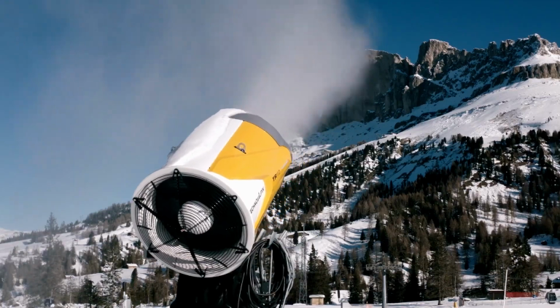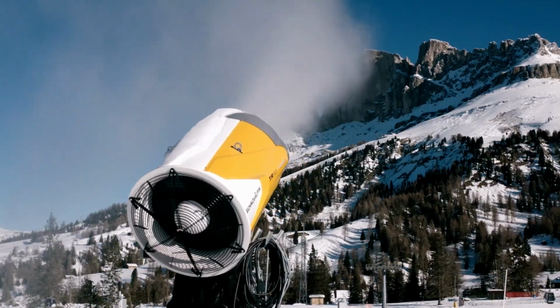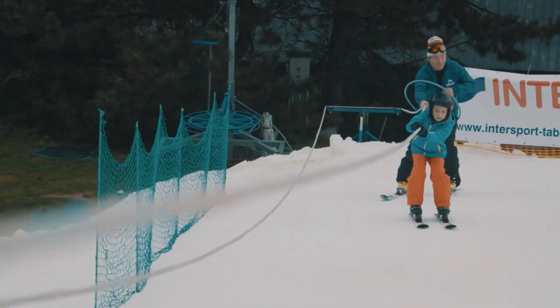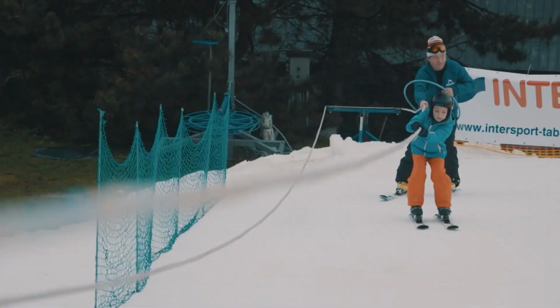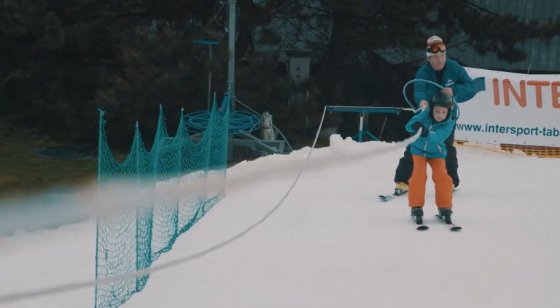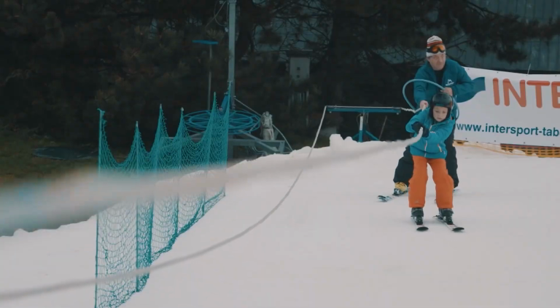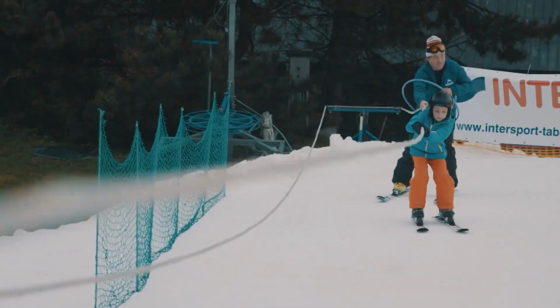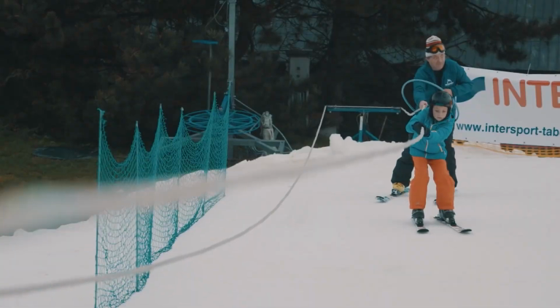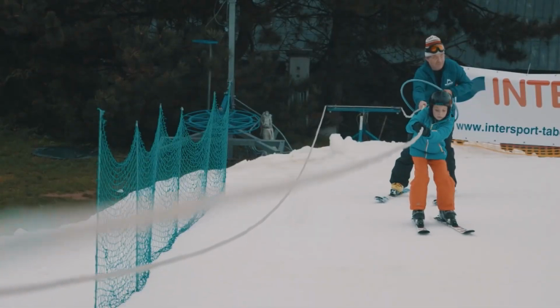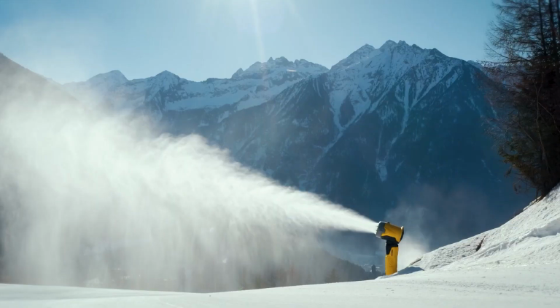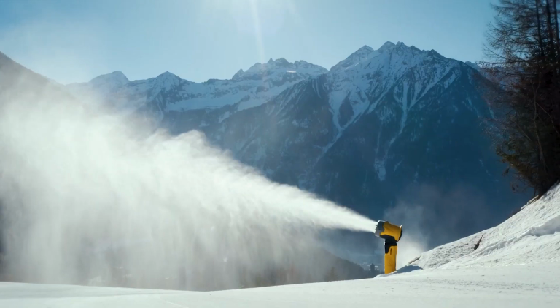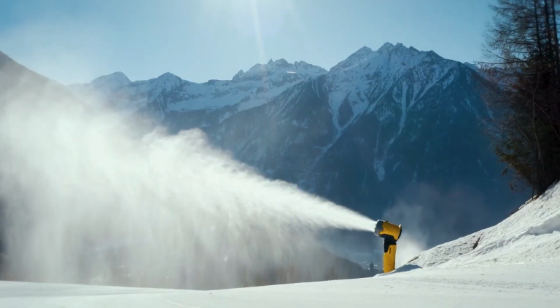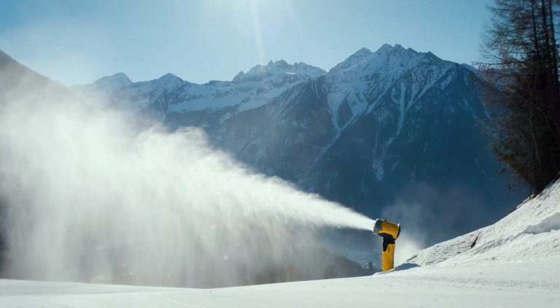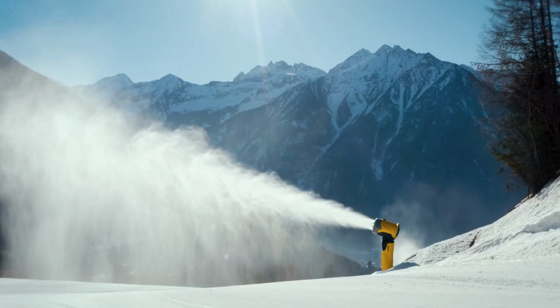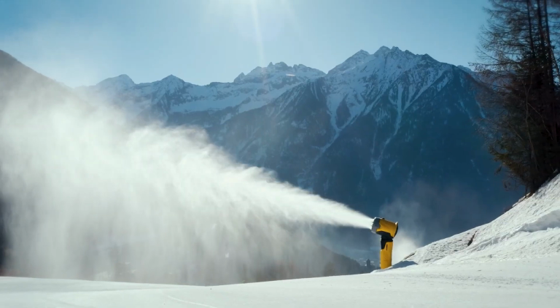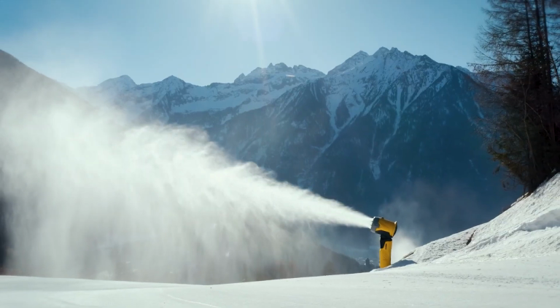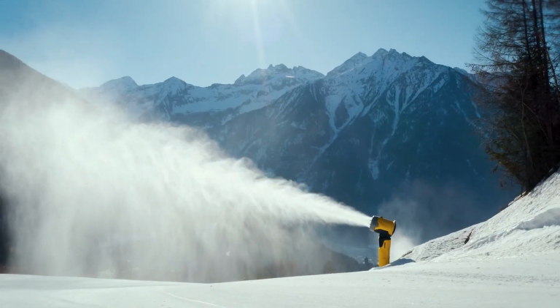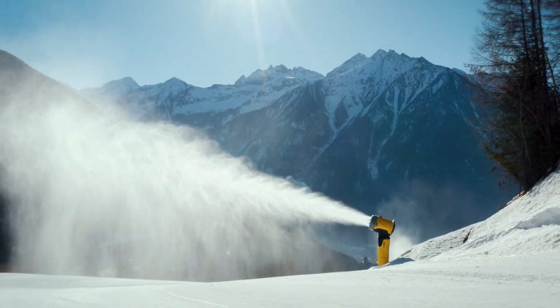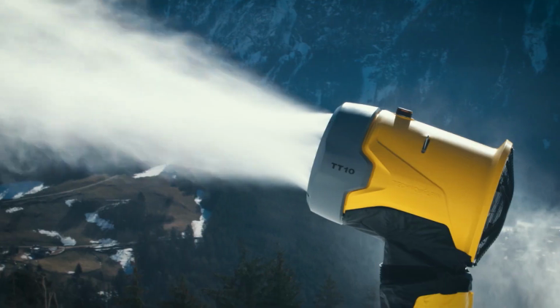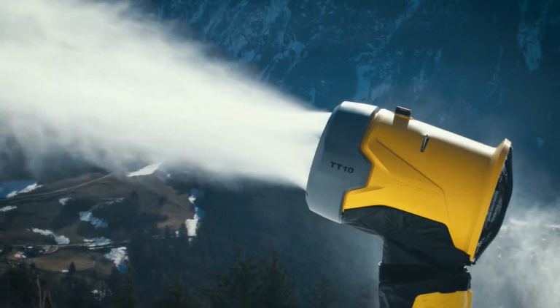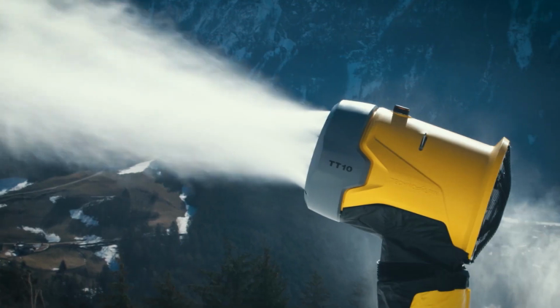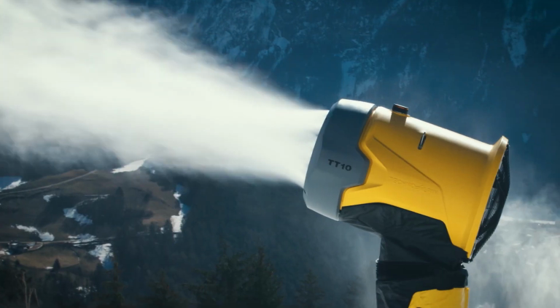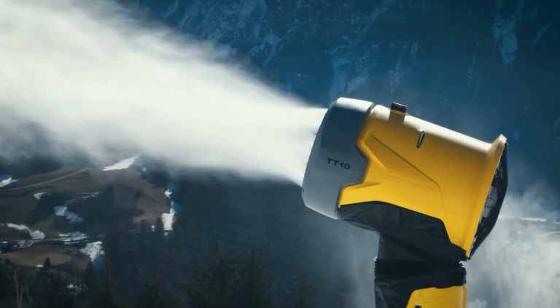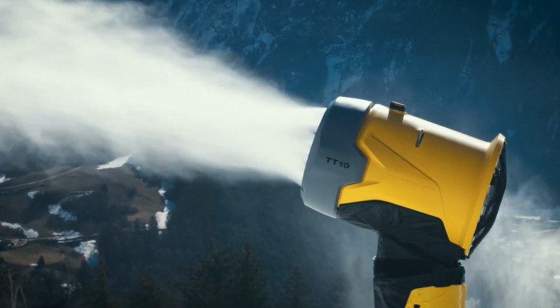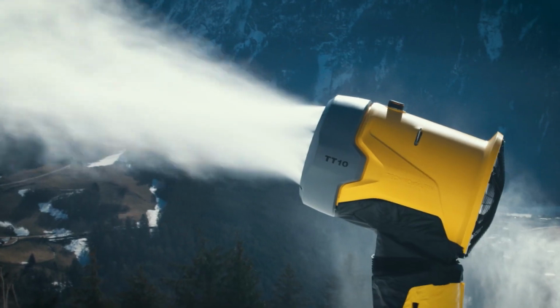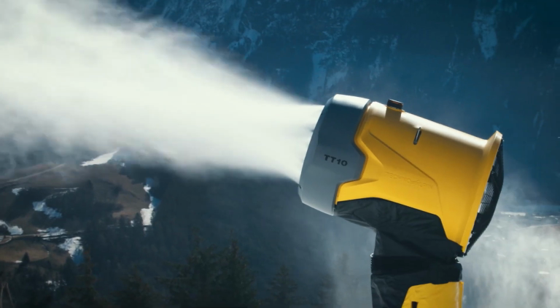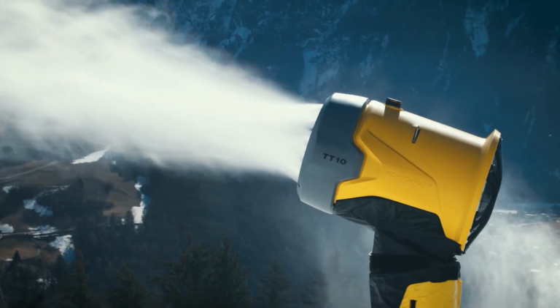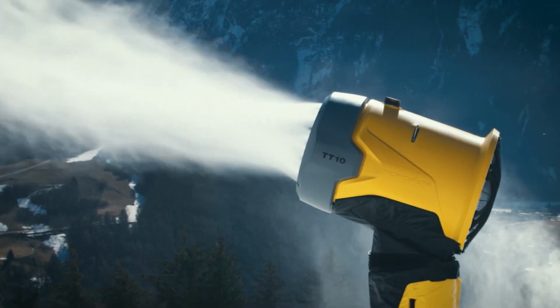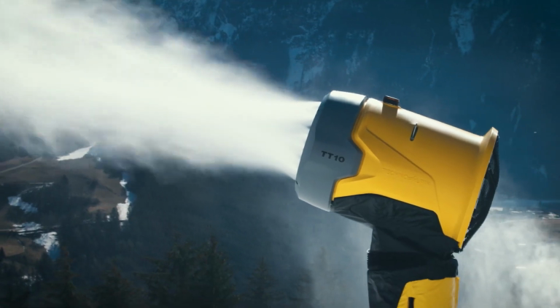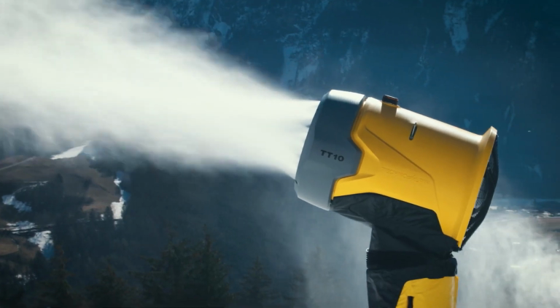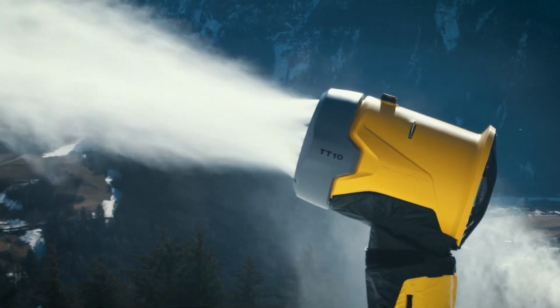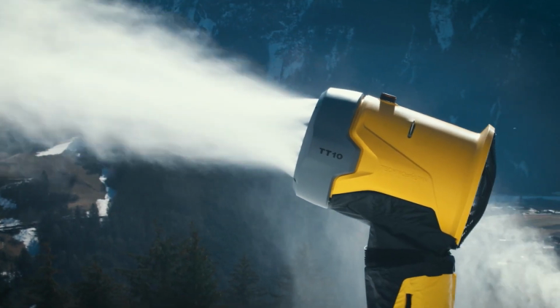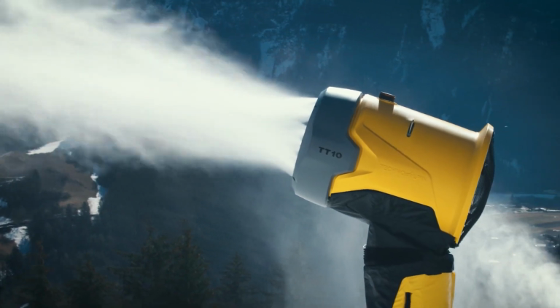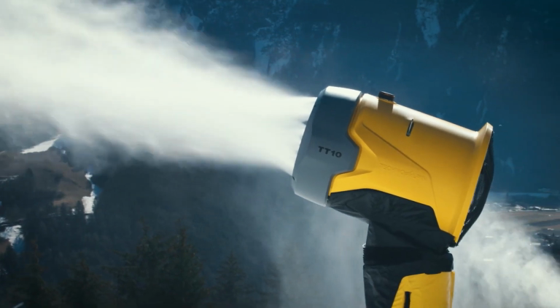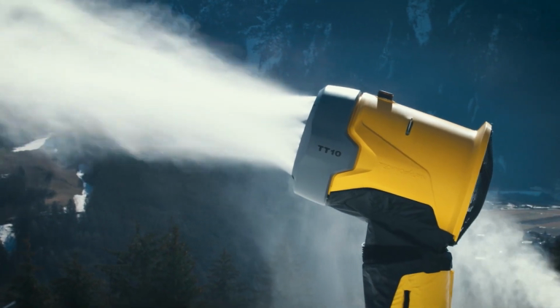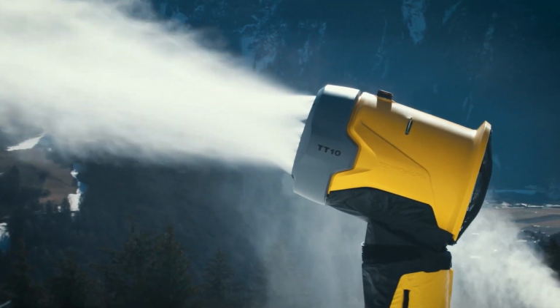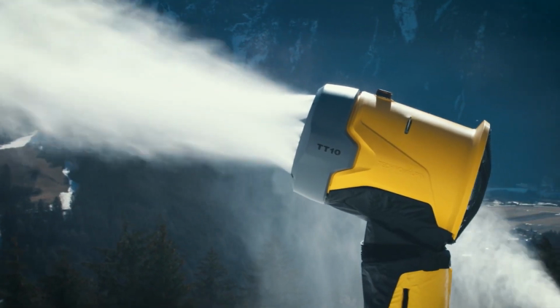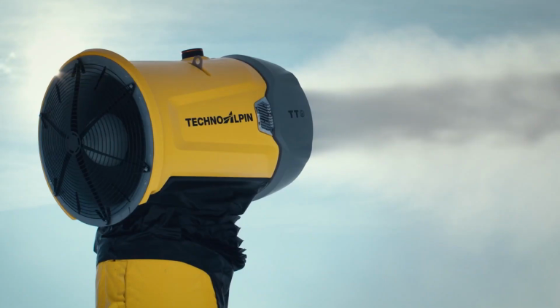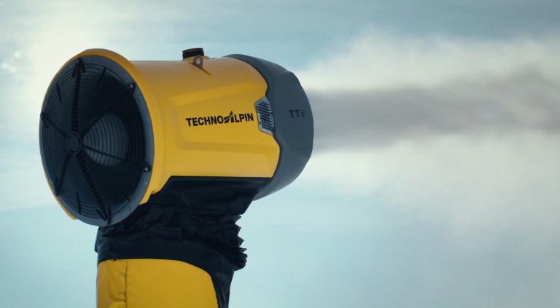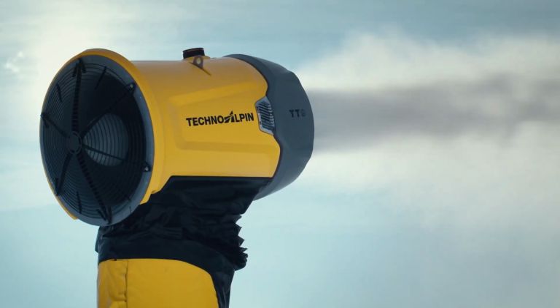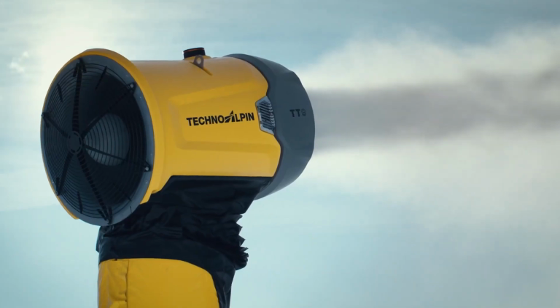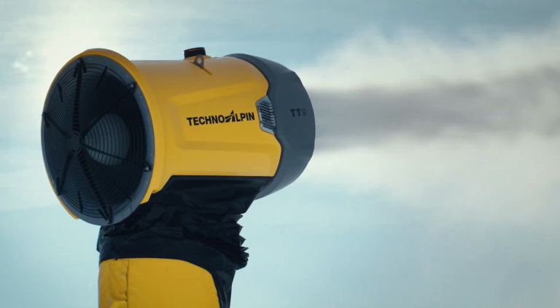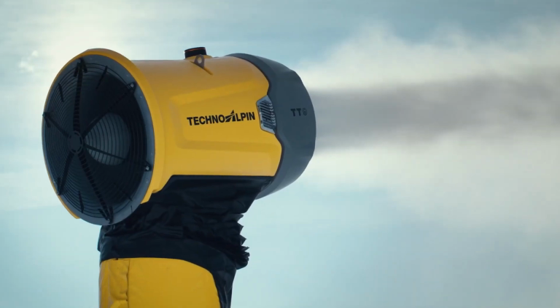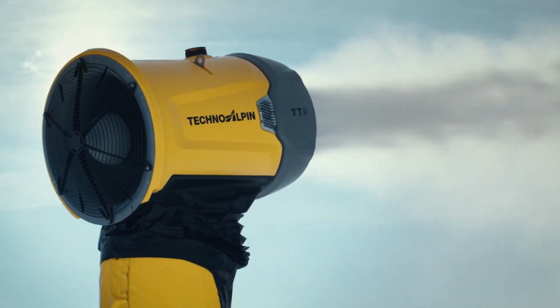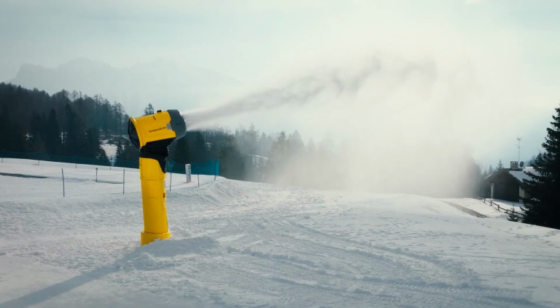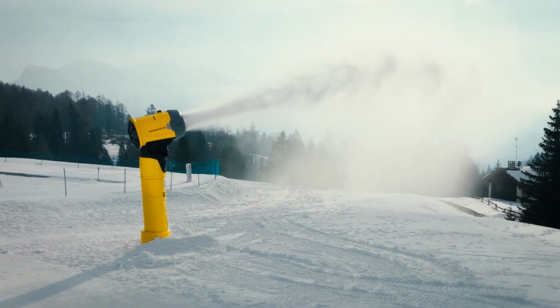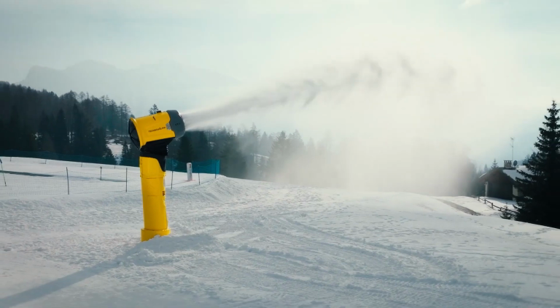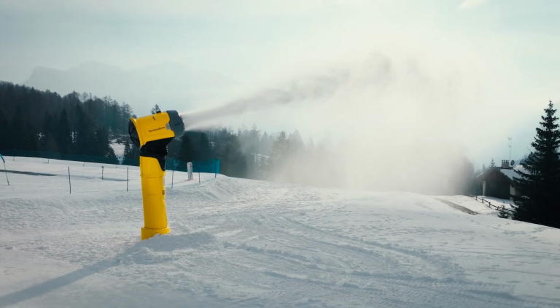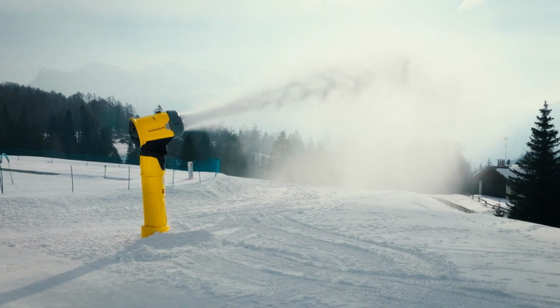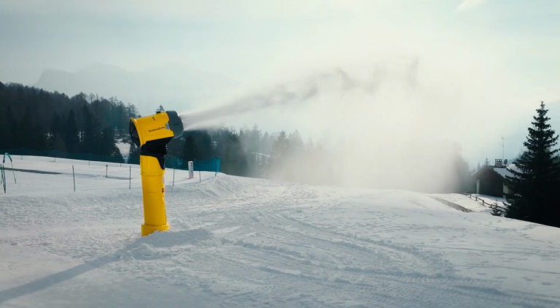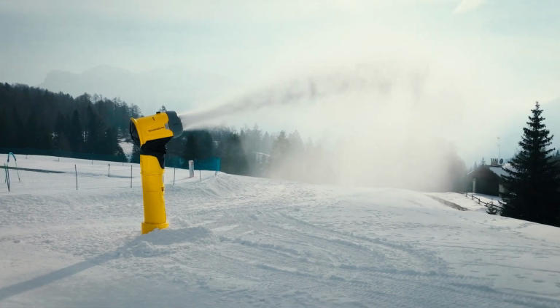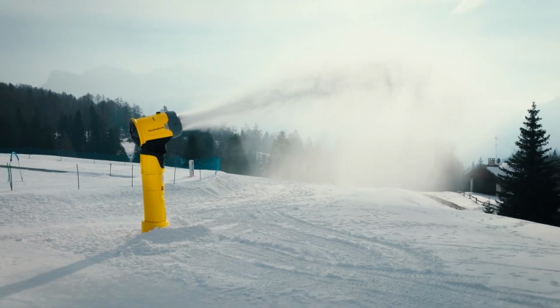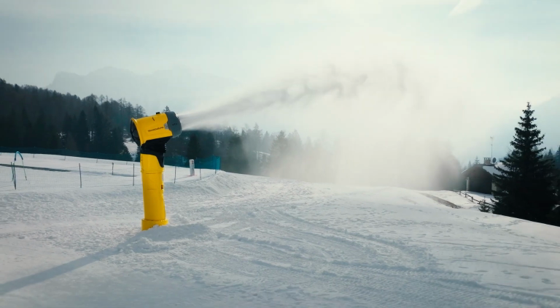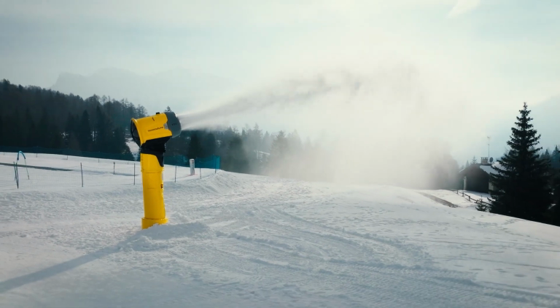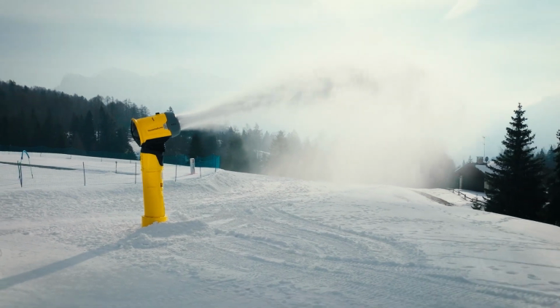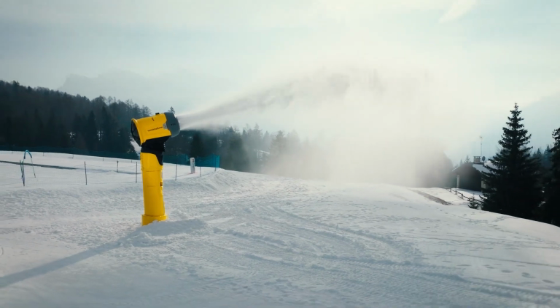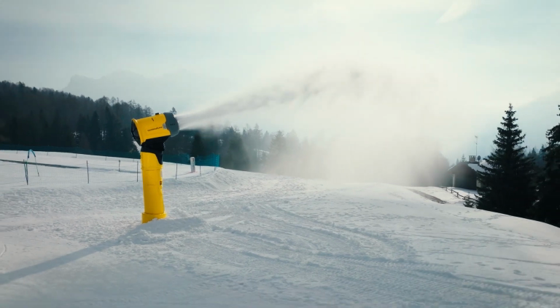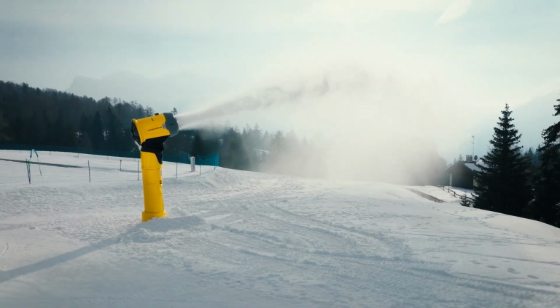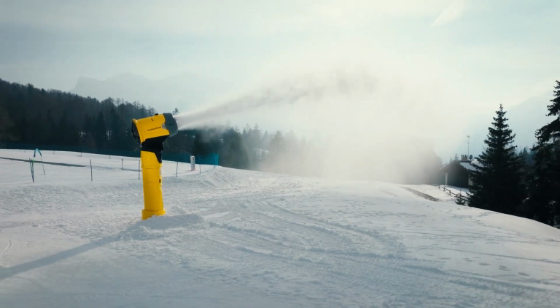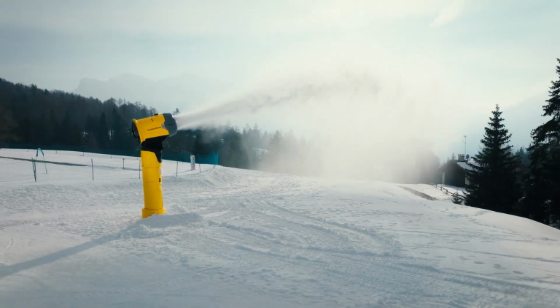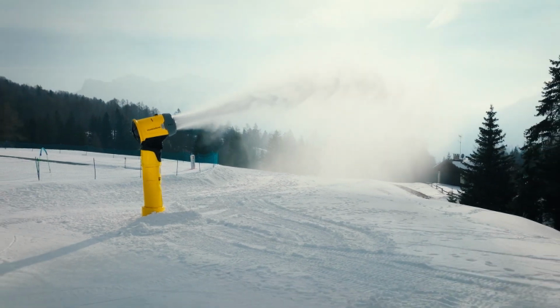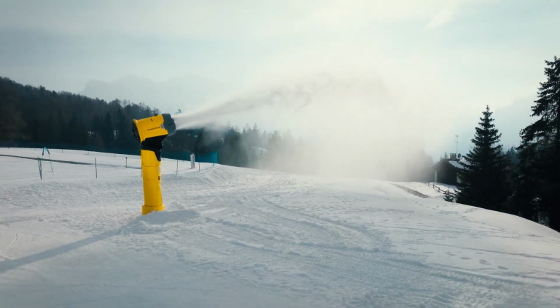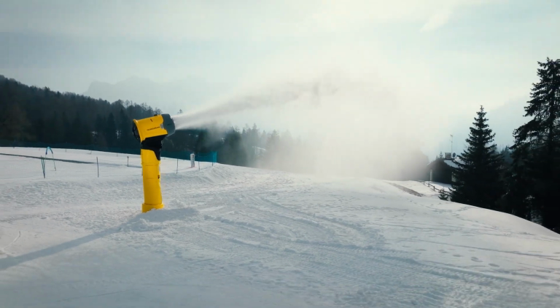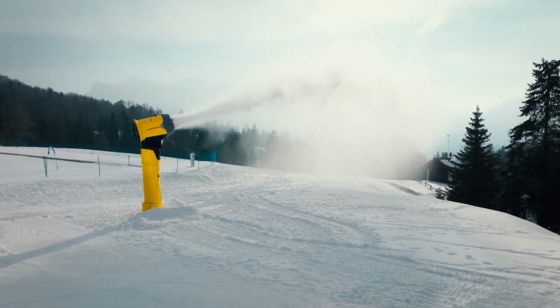This invention is a game changer for ski resorts, allowing them to produce more snow in less time and ensuring that their slopes are always covered in fresh powder.